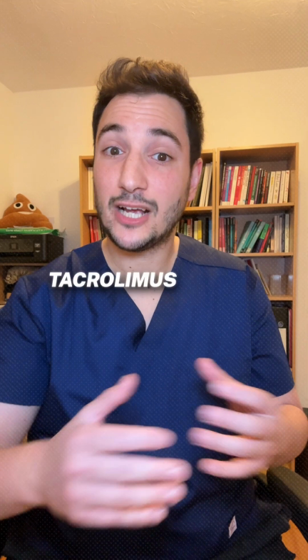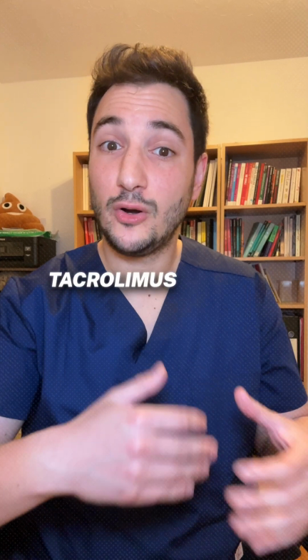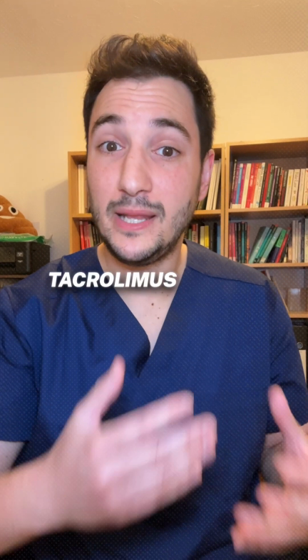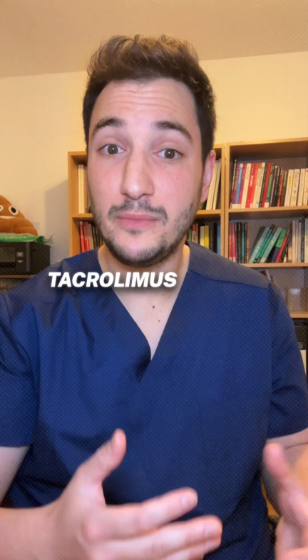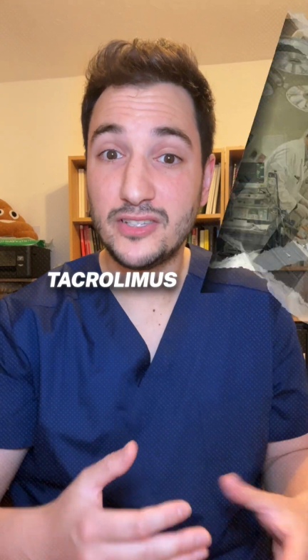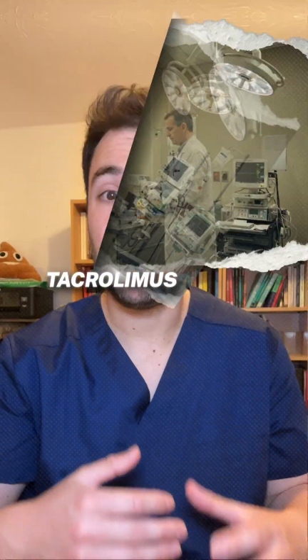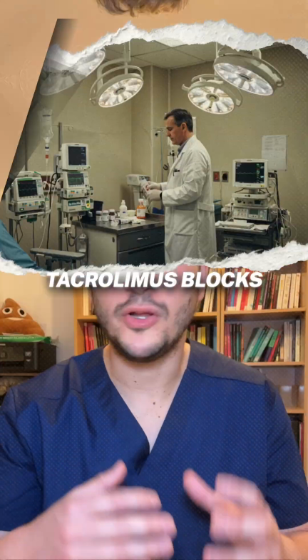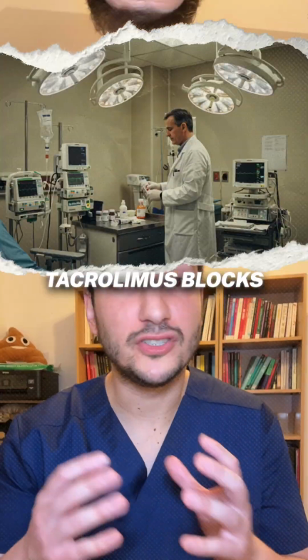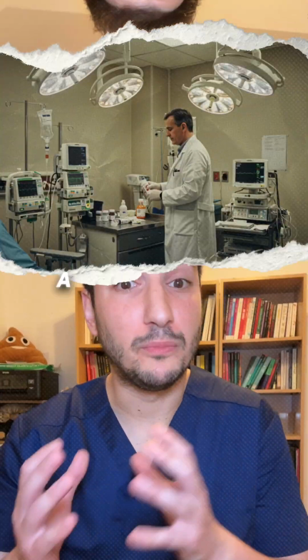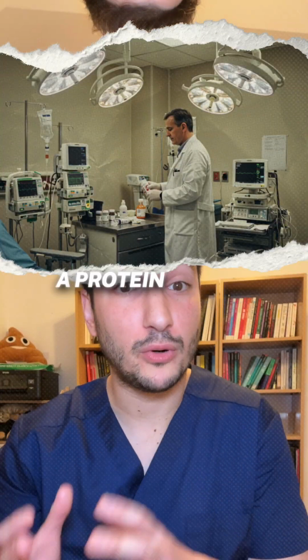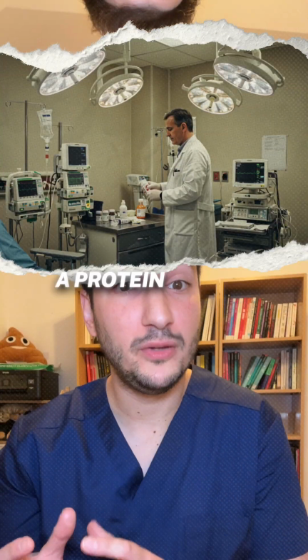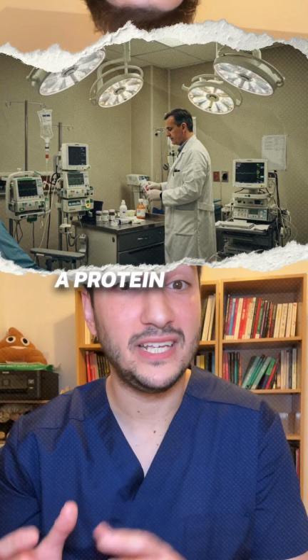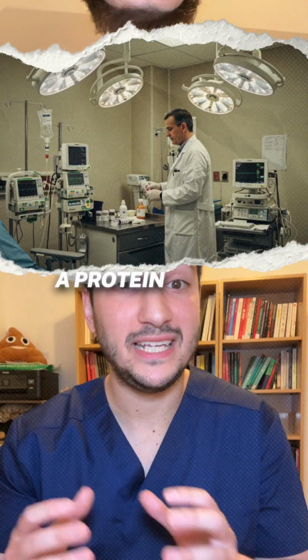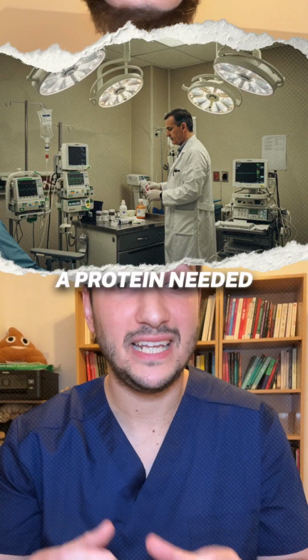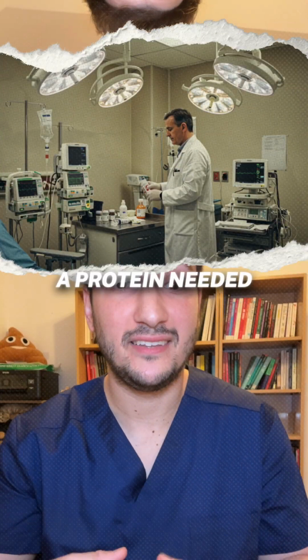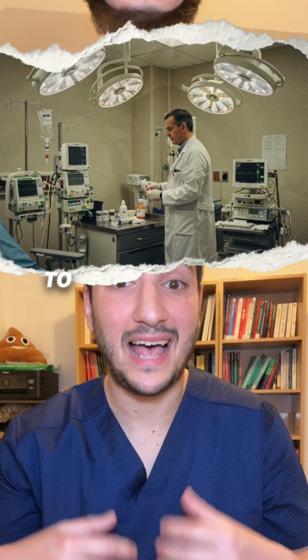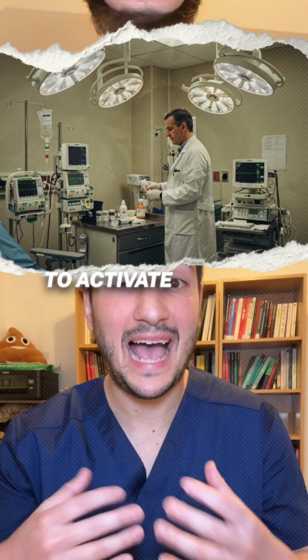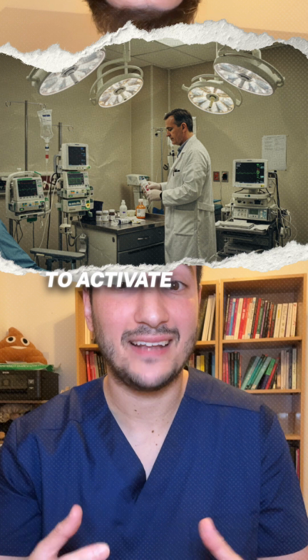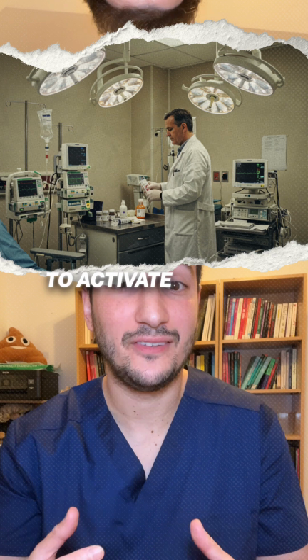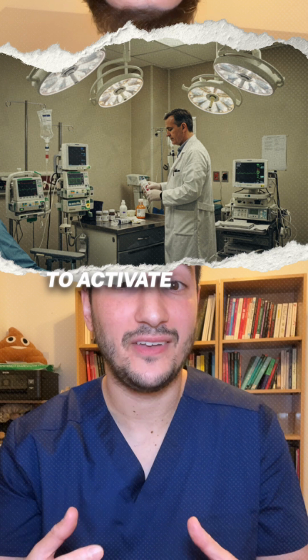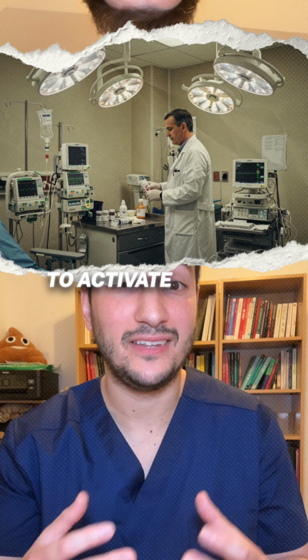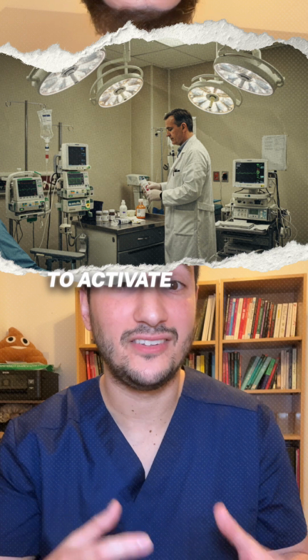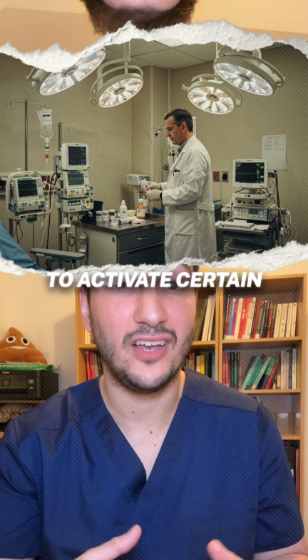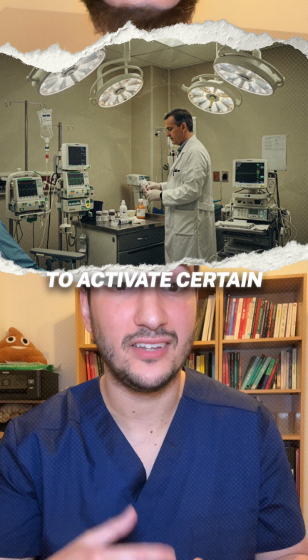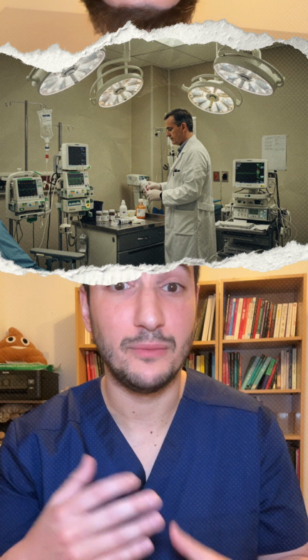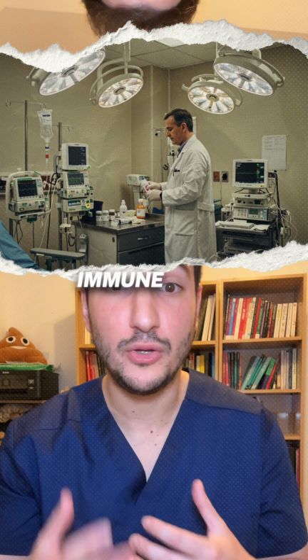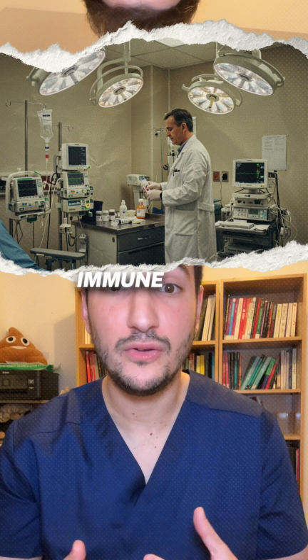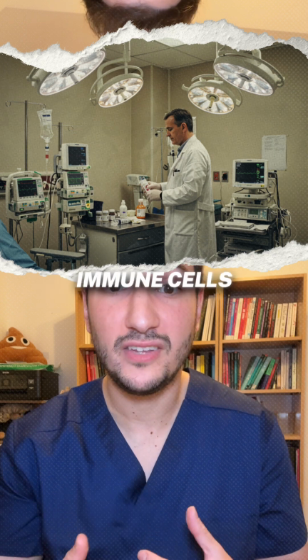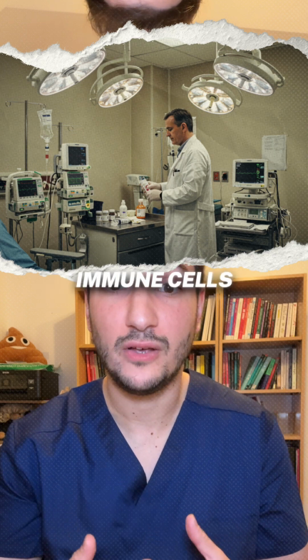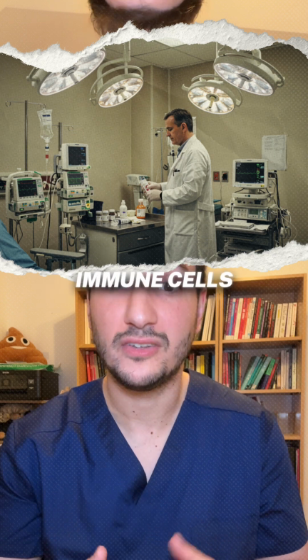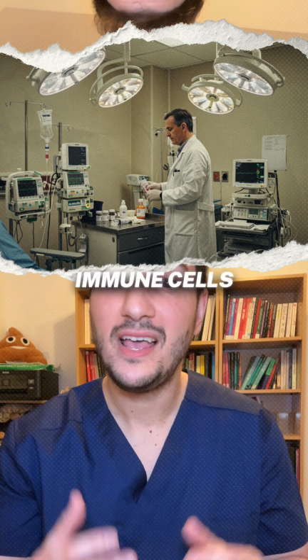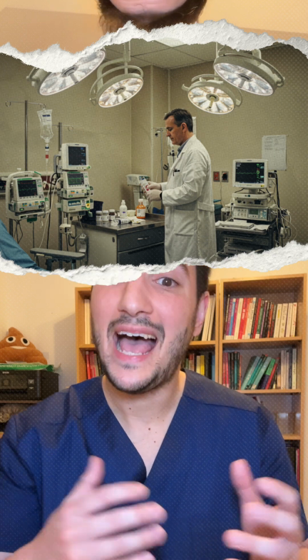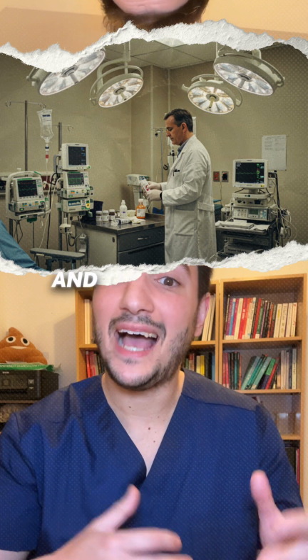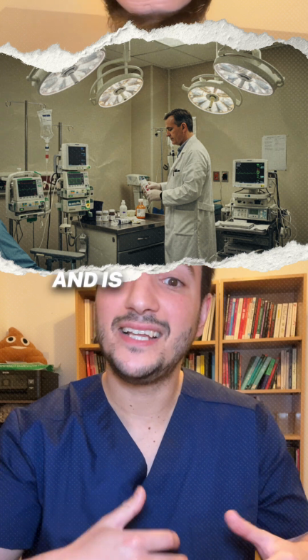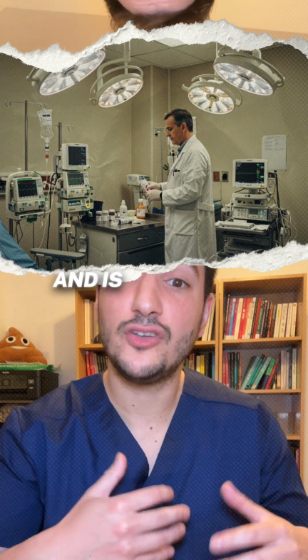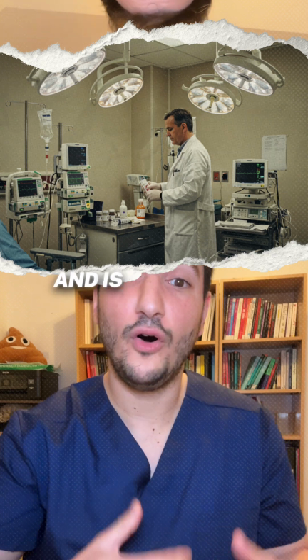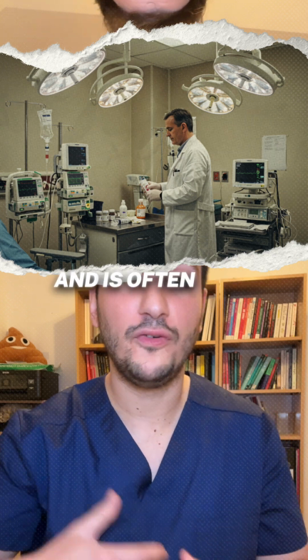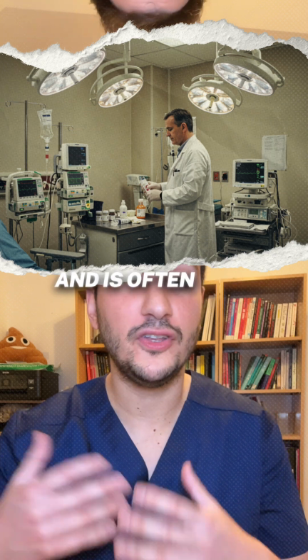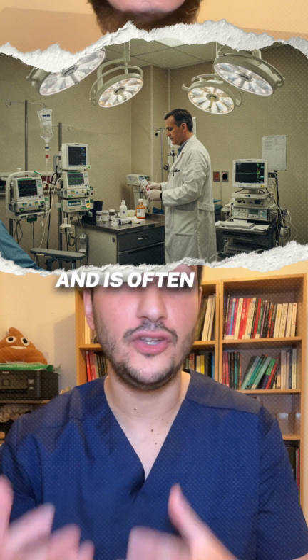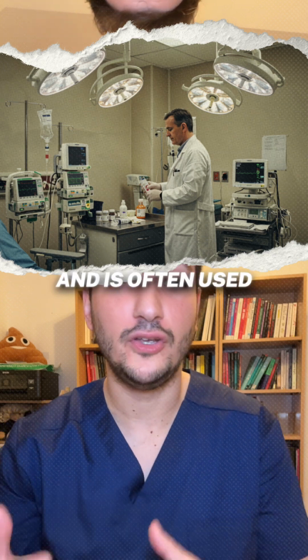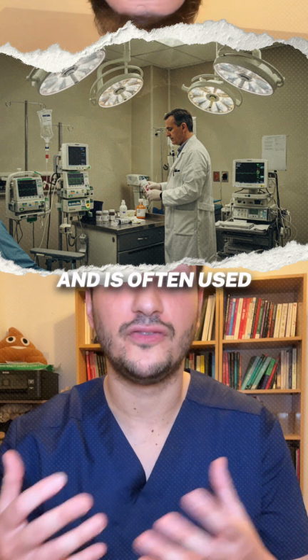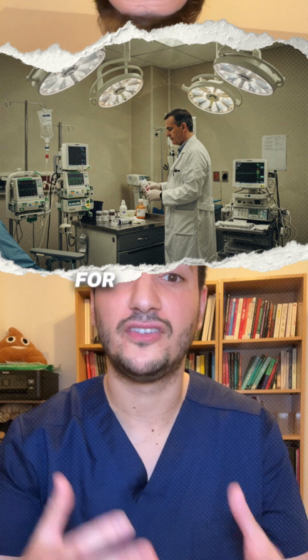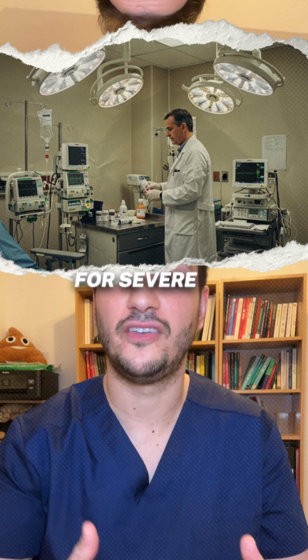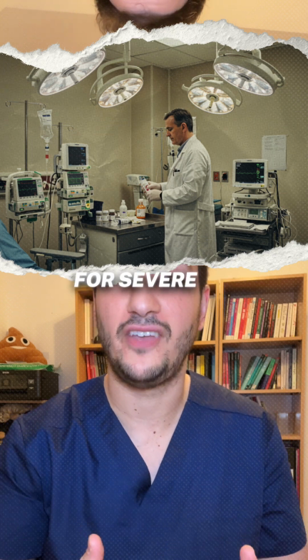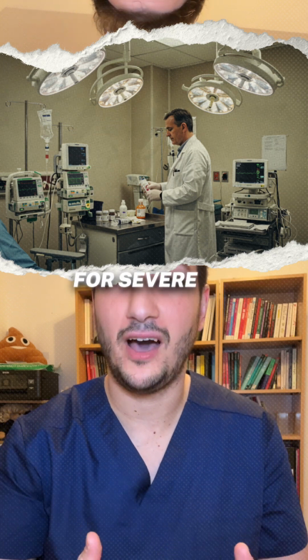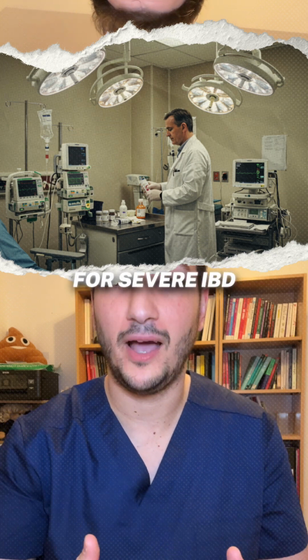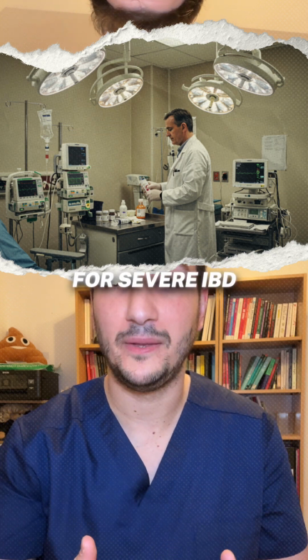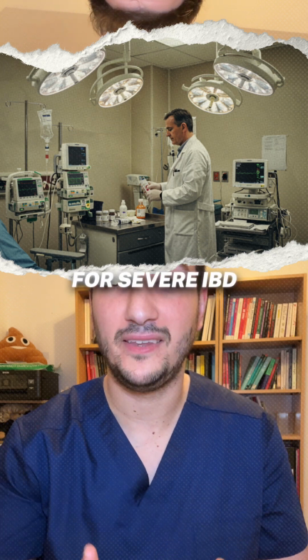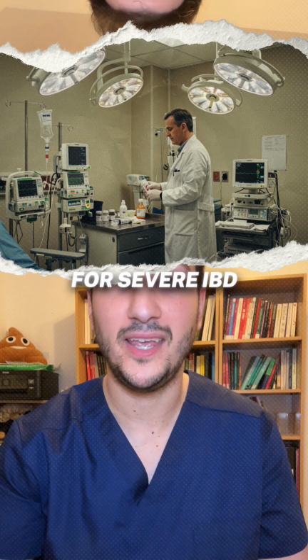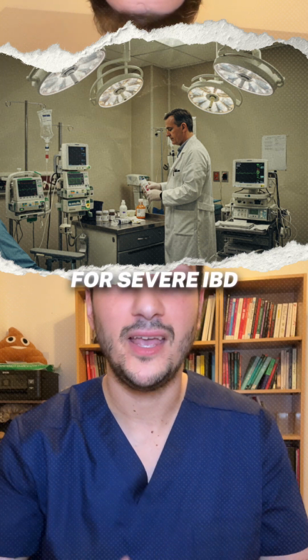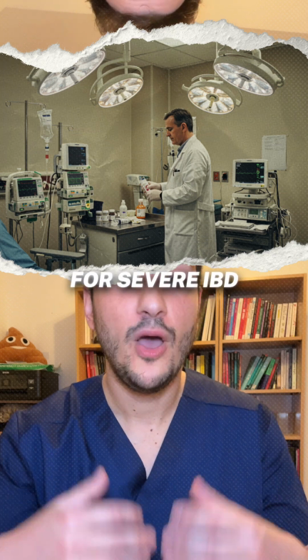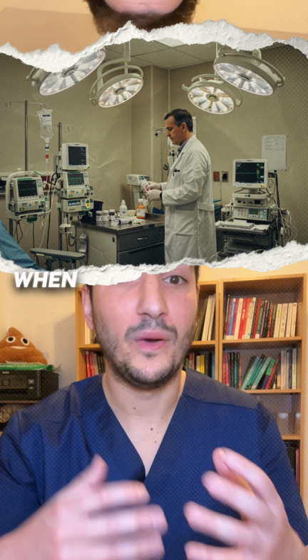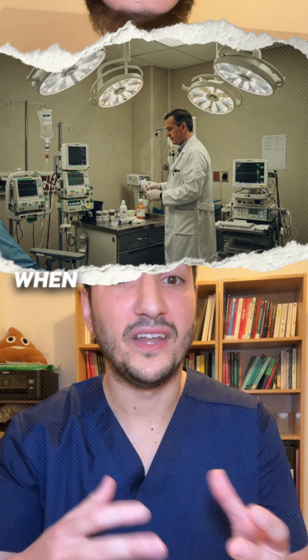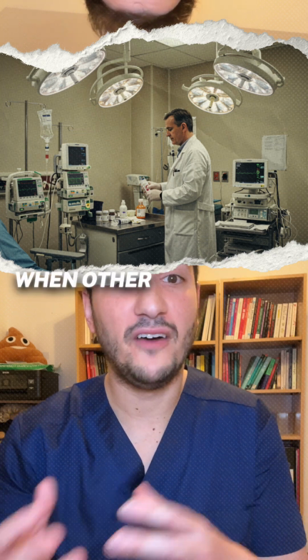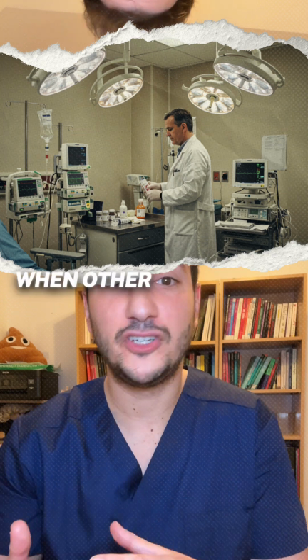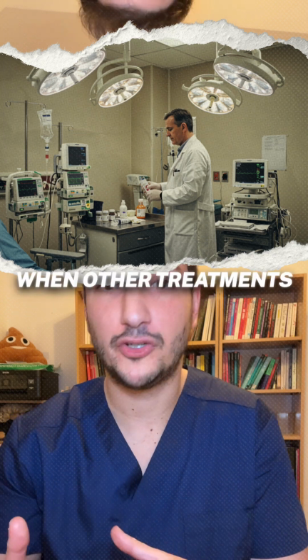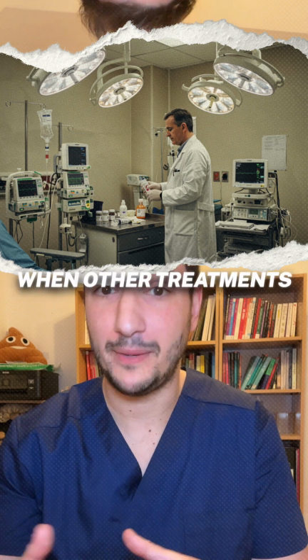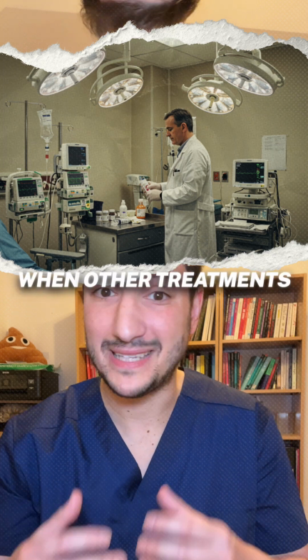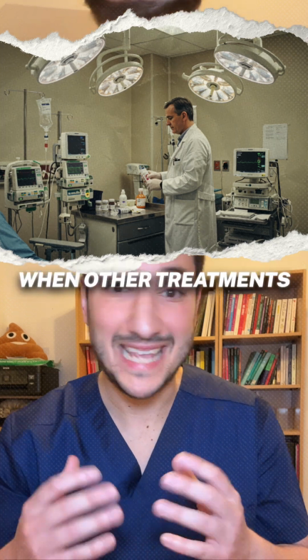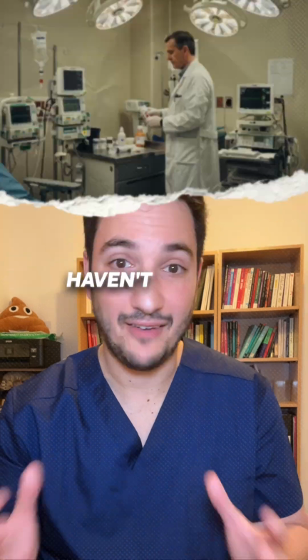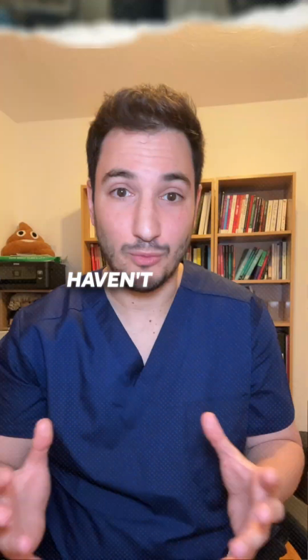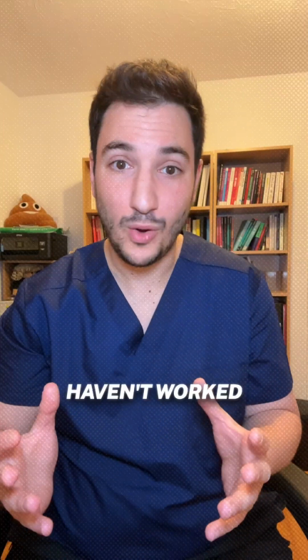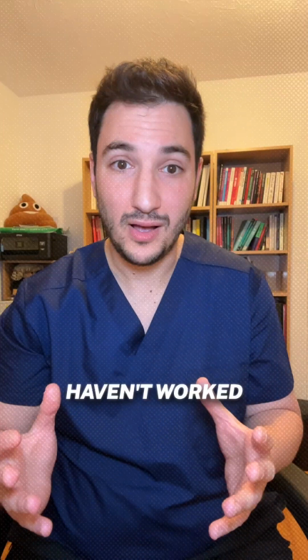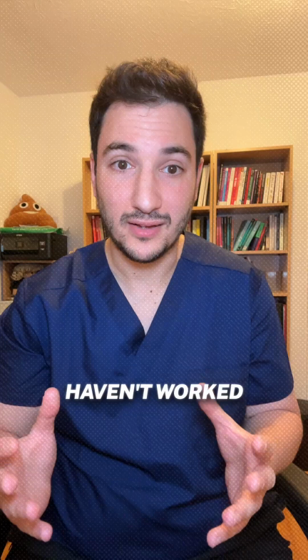Tacrolimus blocks a protein needed to activate certain immune cells and is often used for severe IBD when other treatments haven't worked.